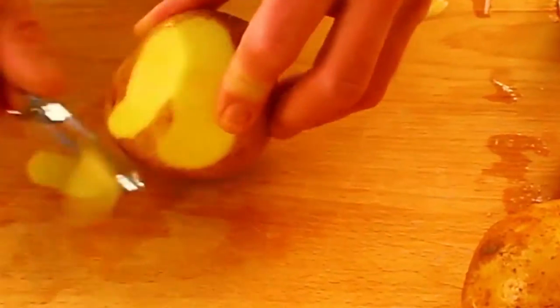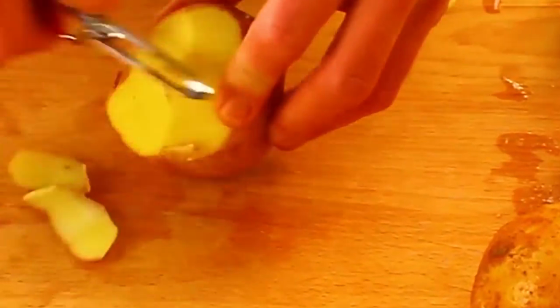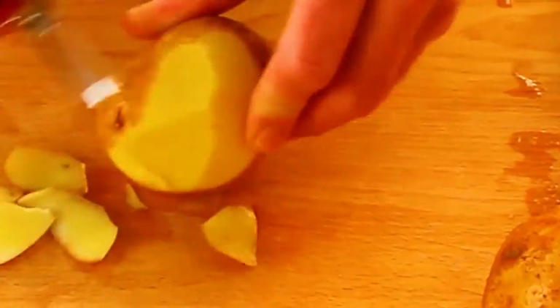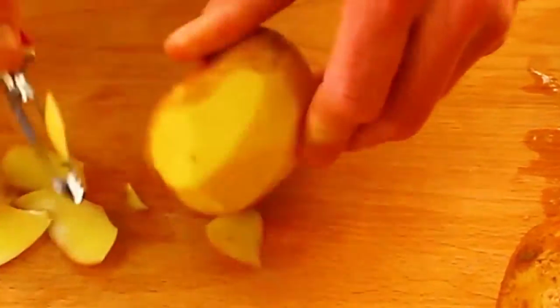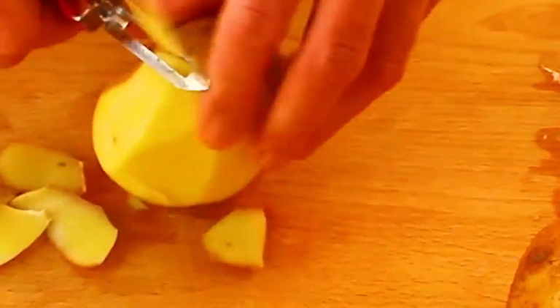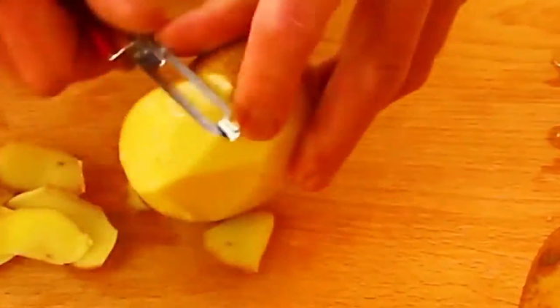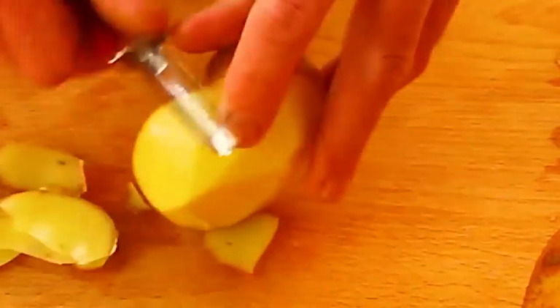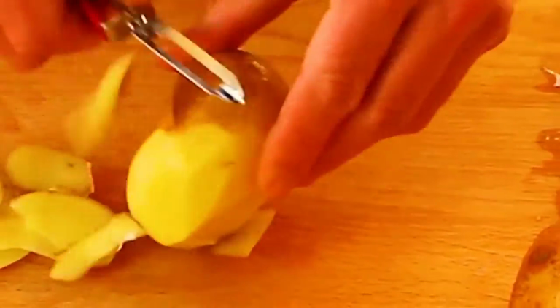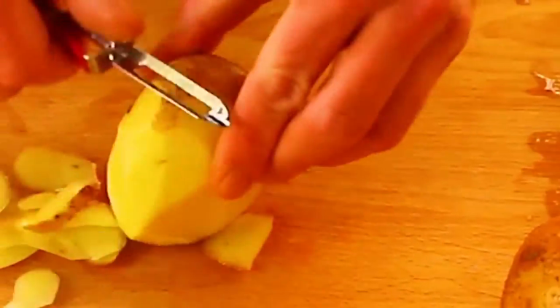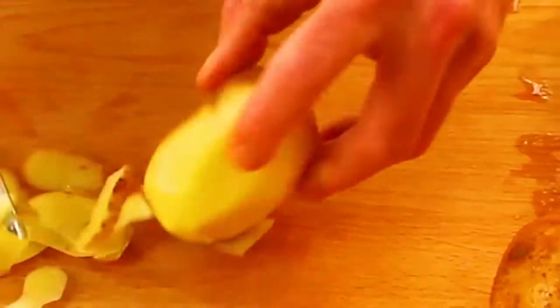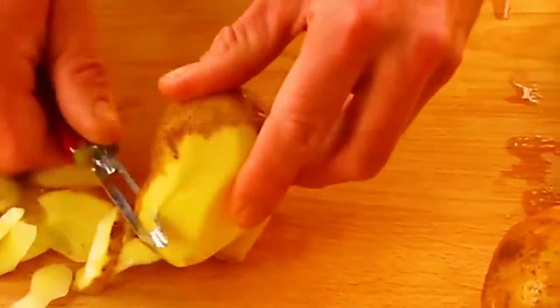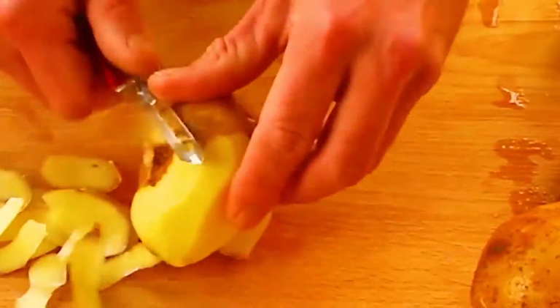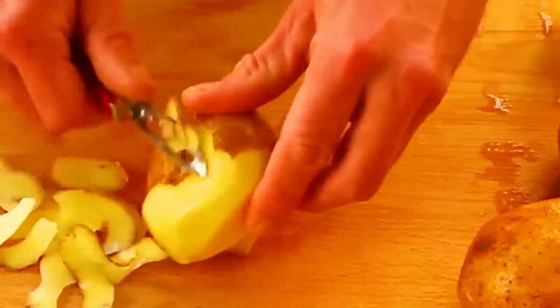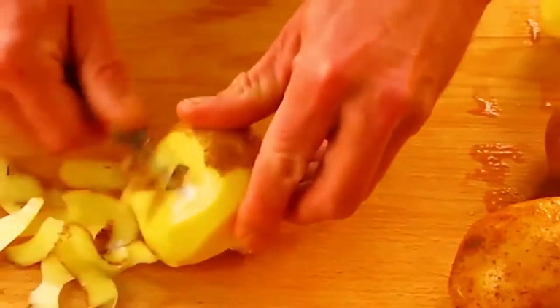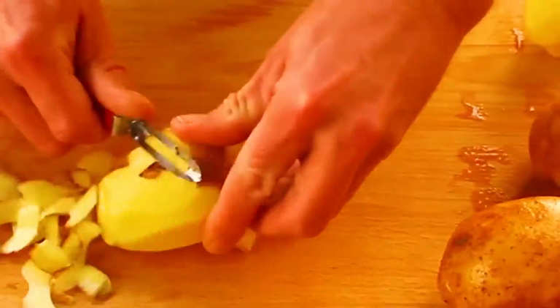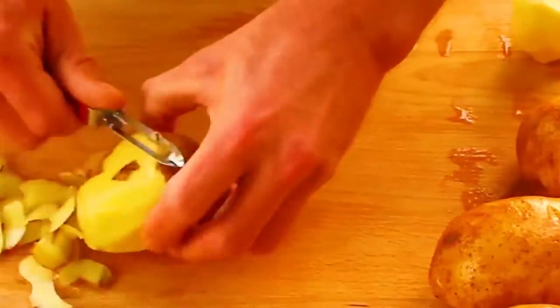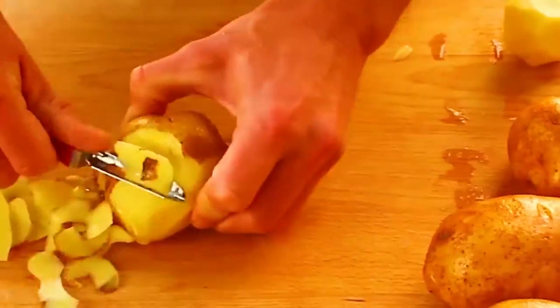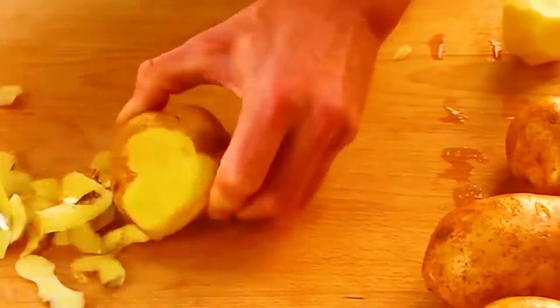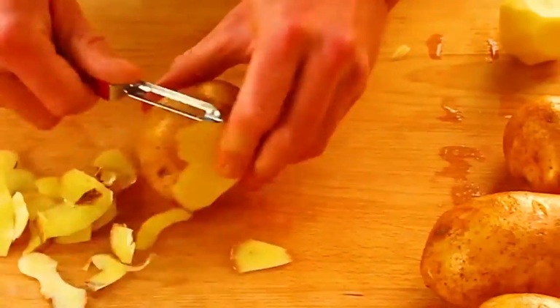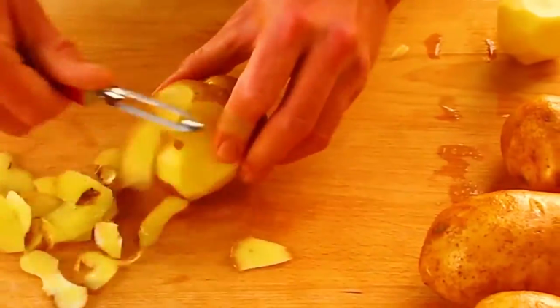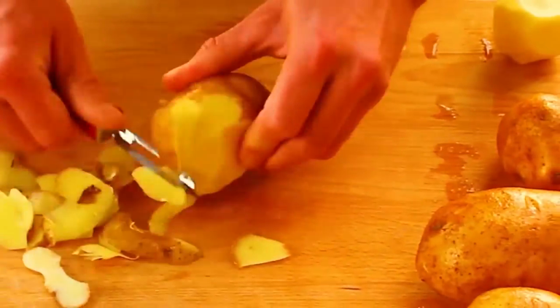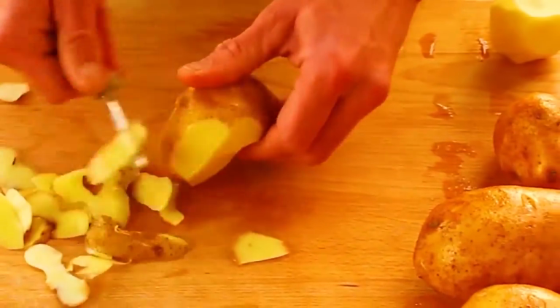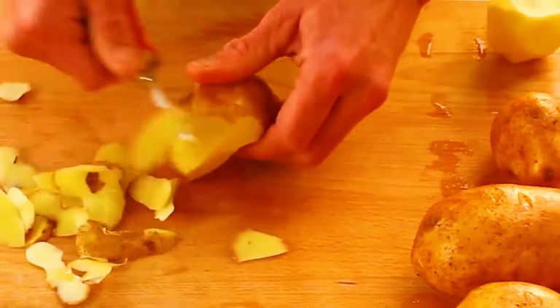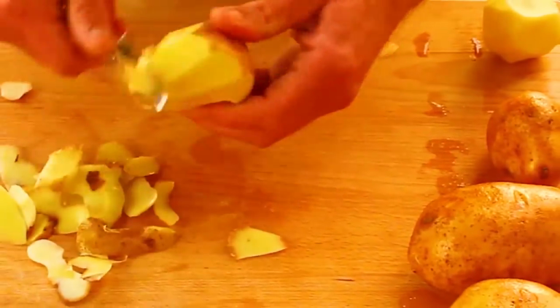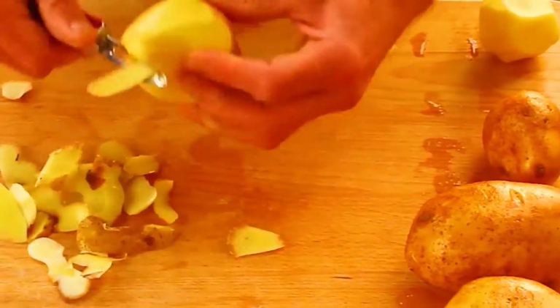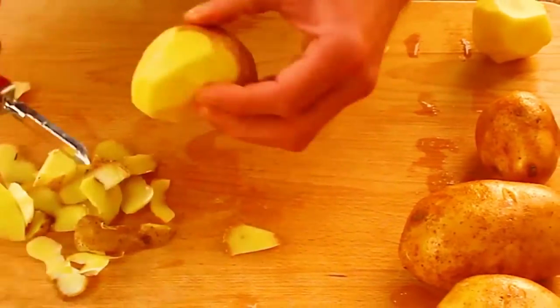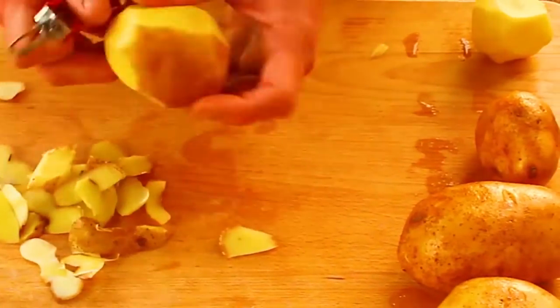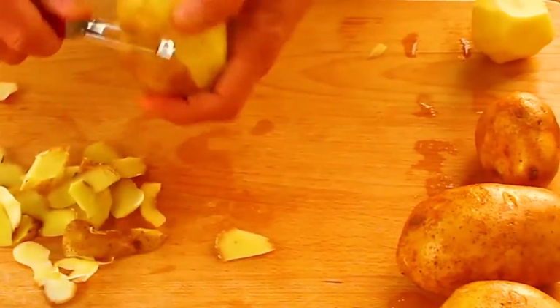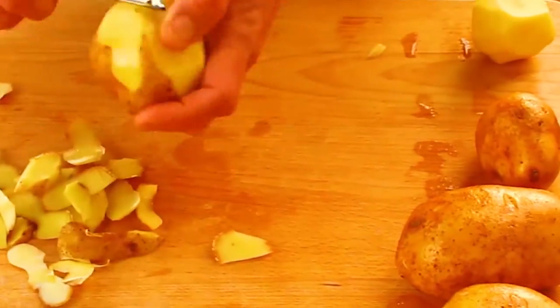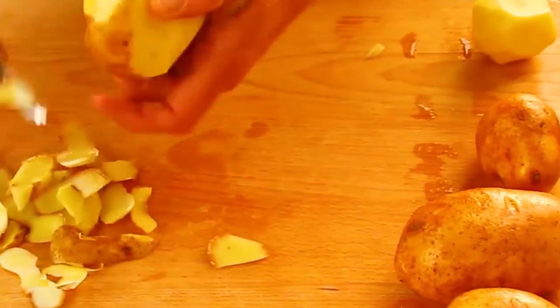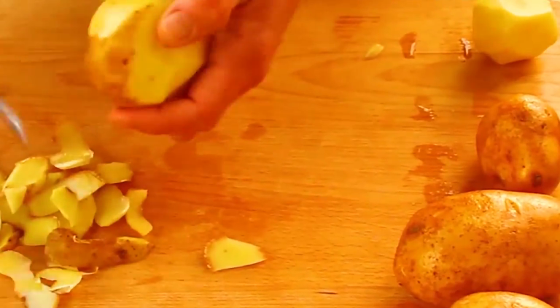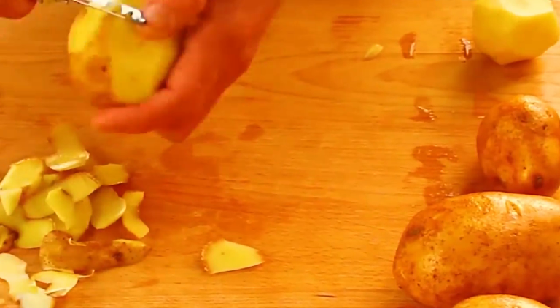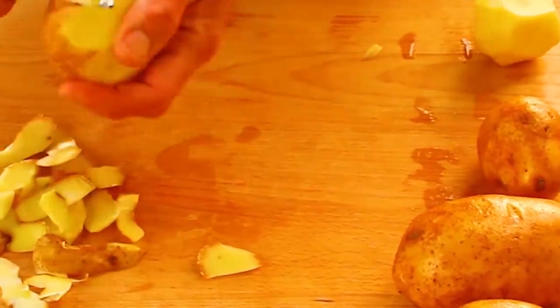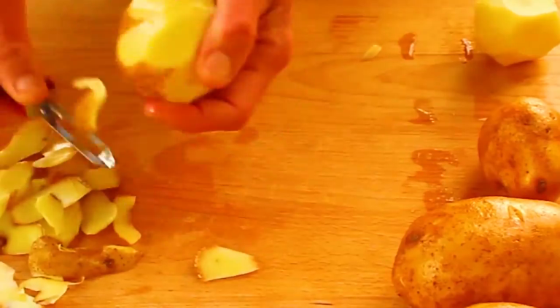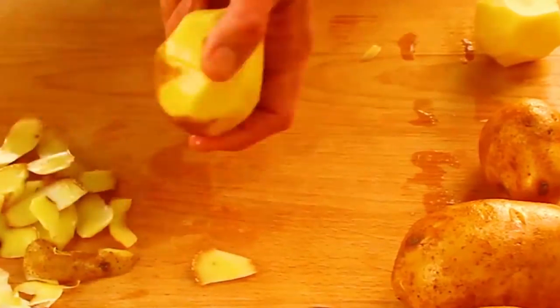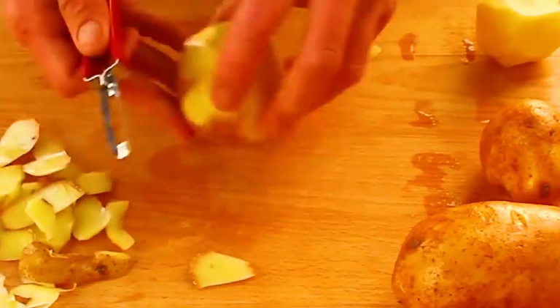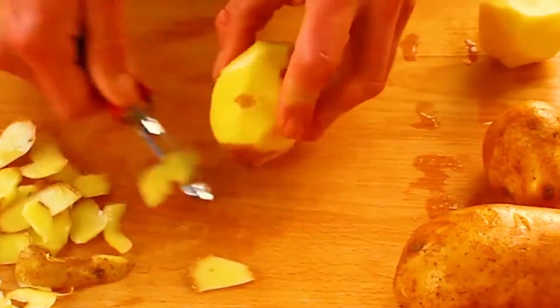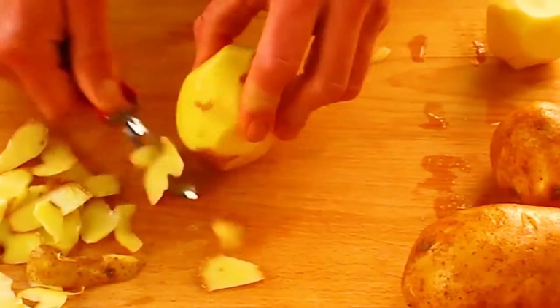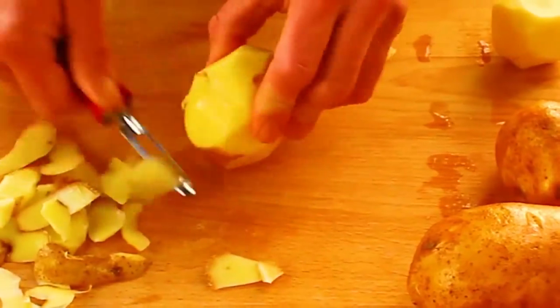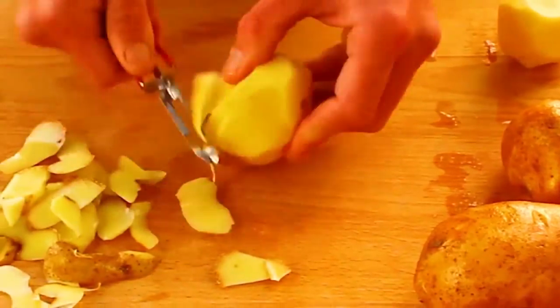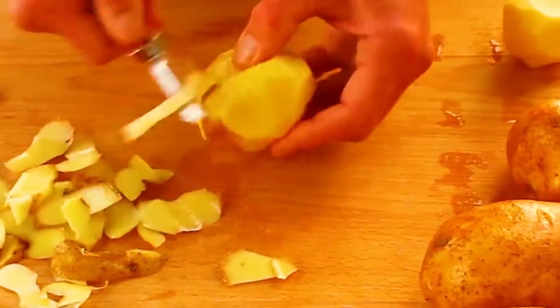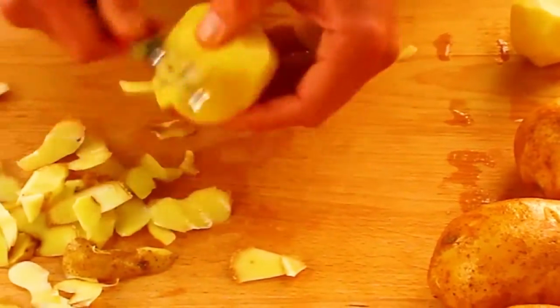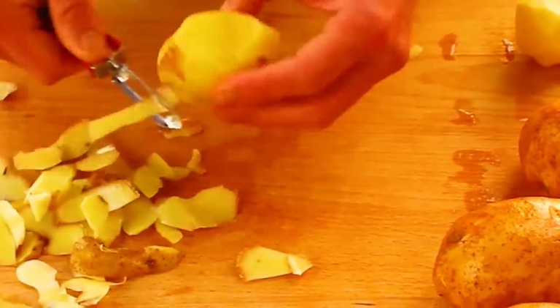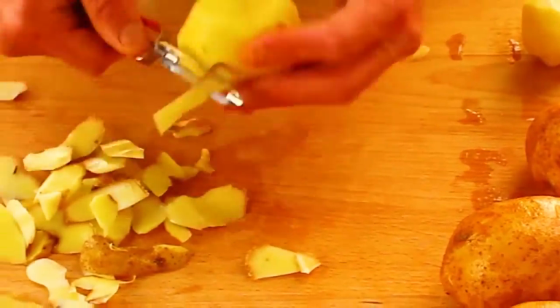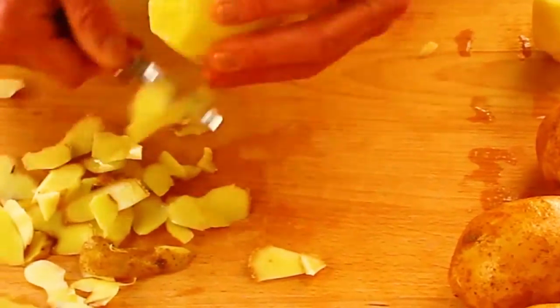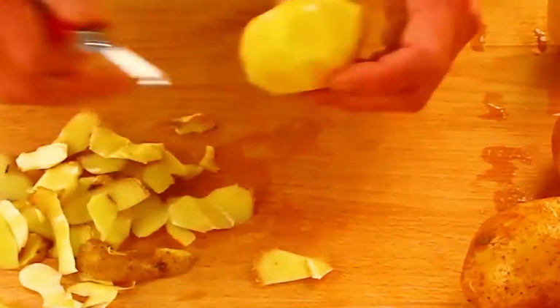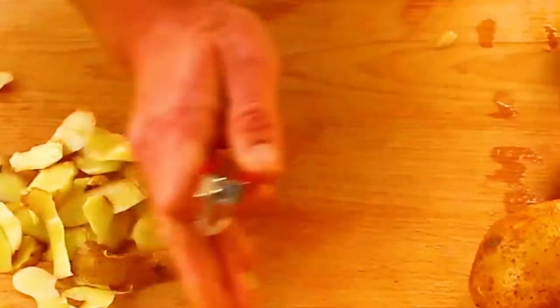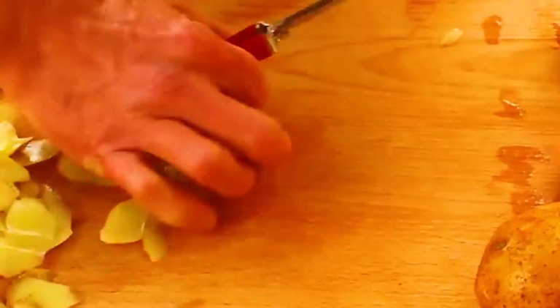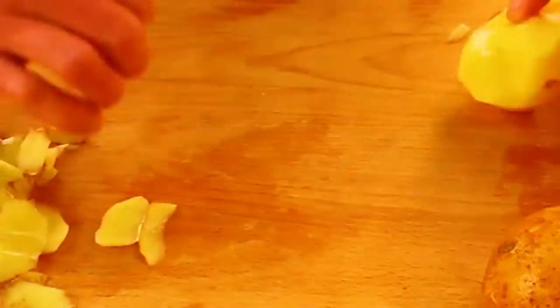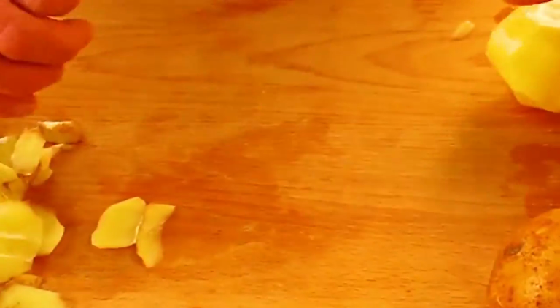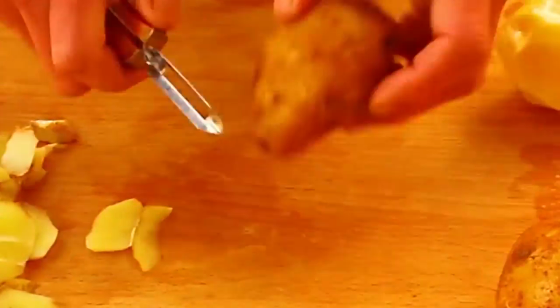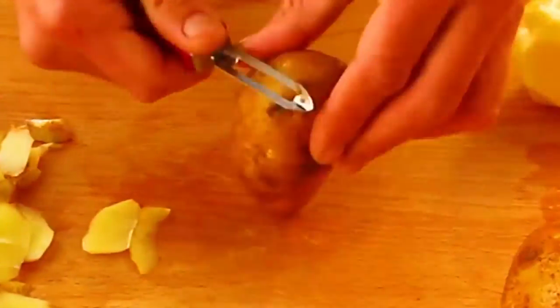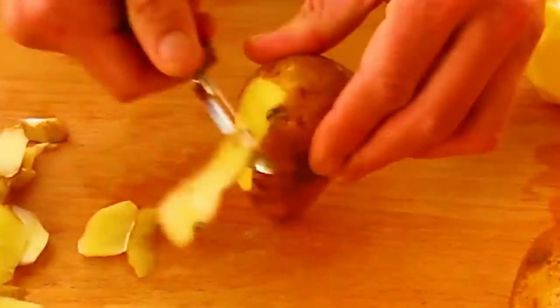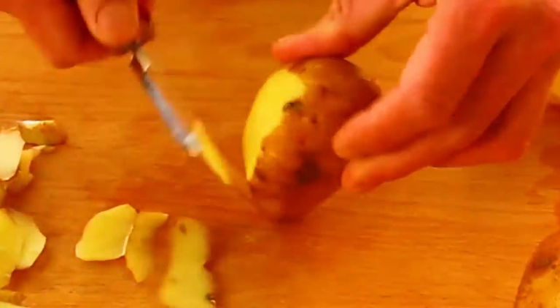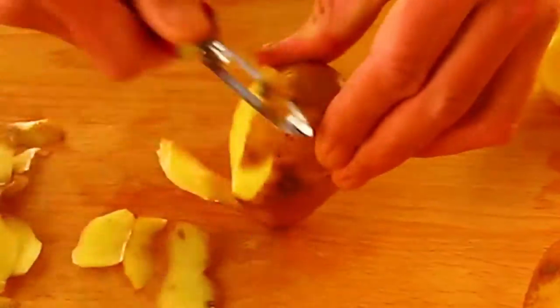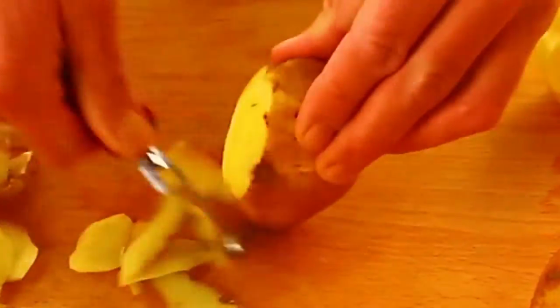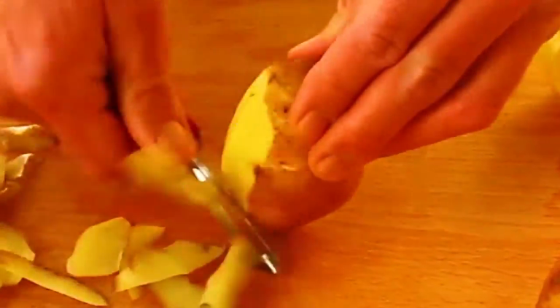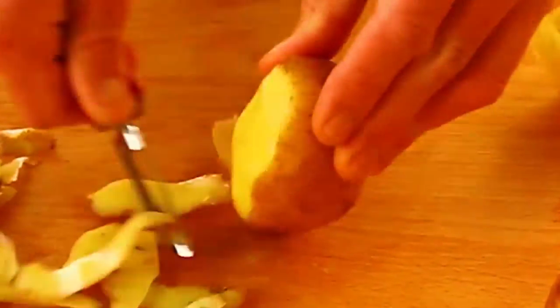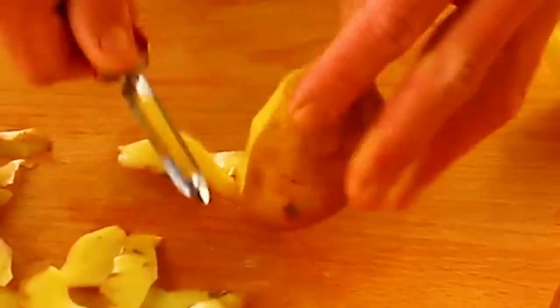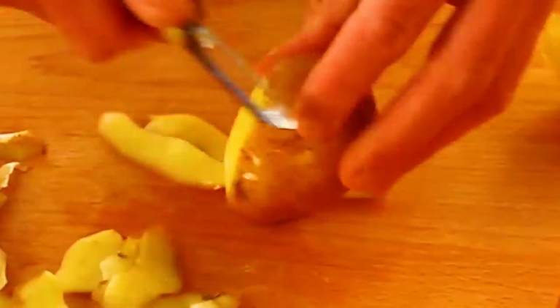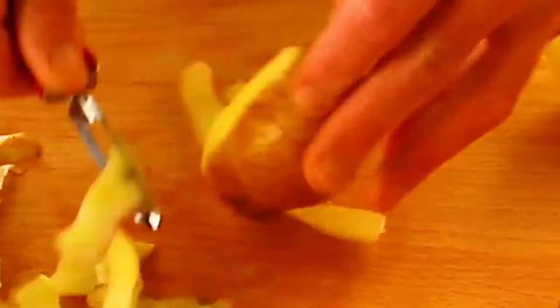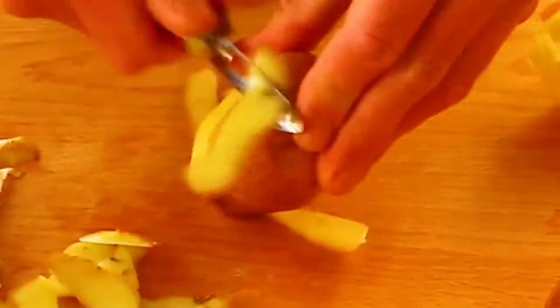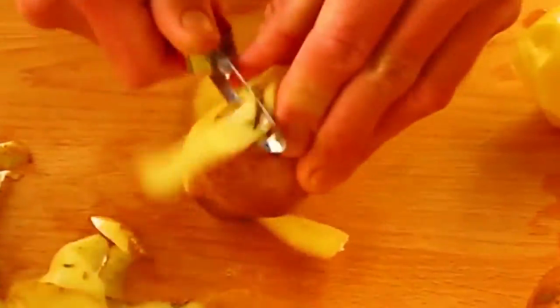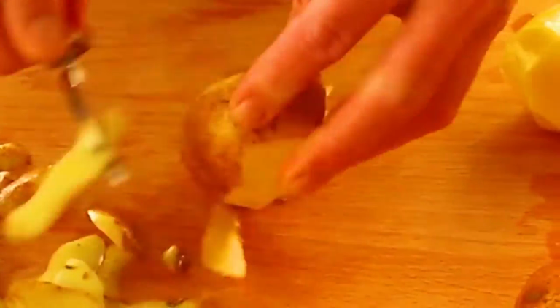Hey everyone, today I'm making Yukon Gold mashed potatoes. First, peel two pounds of Yukon Gold potatoes.